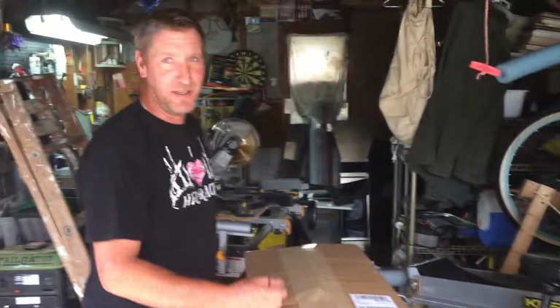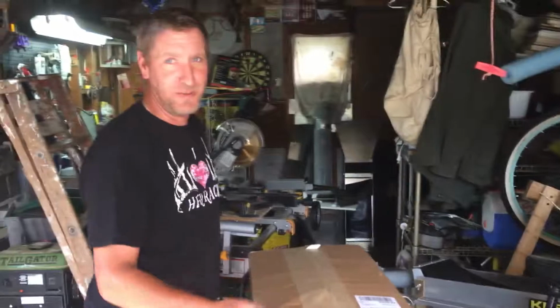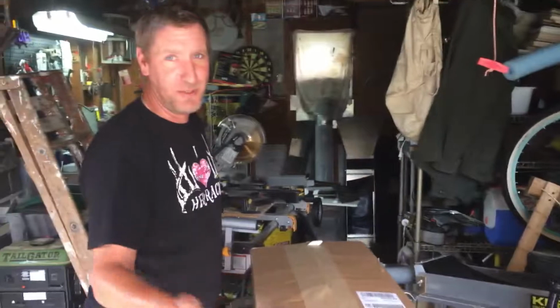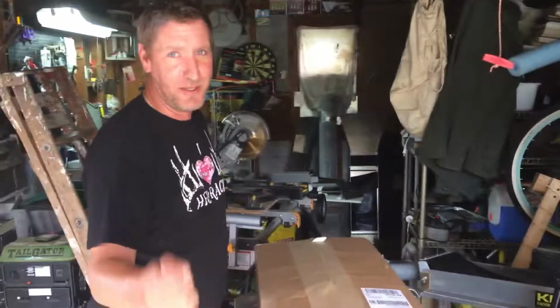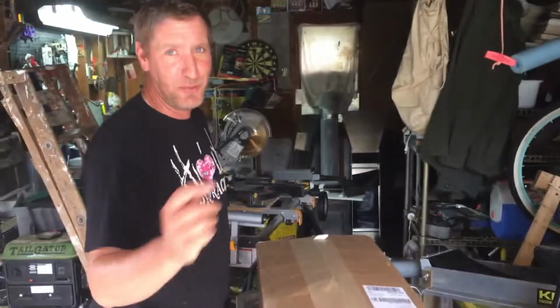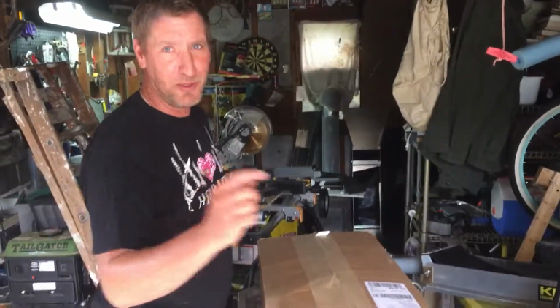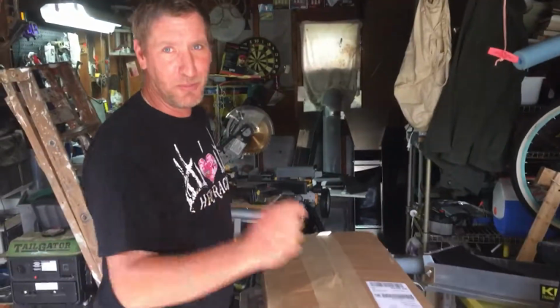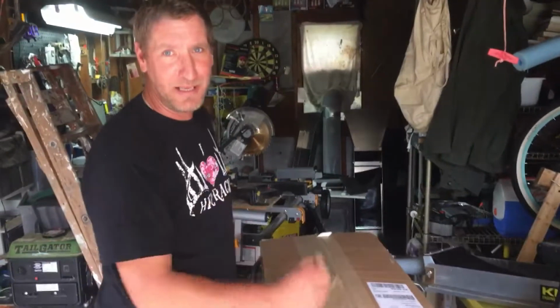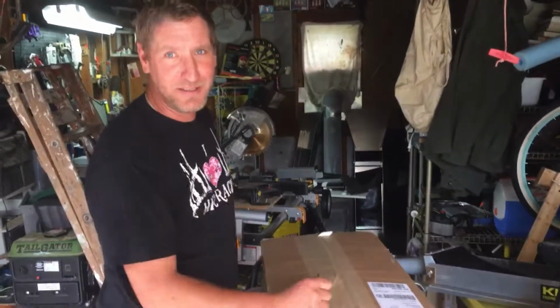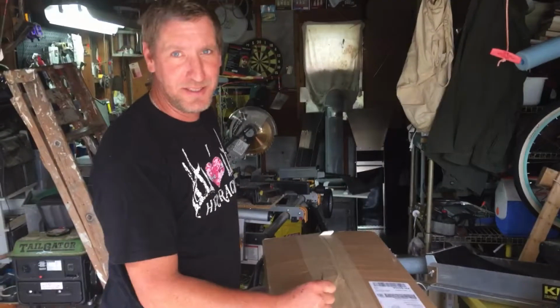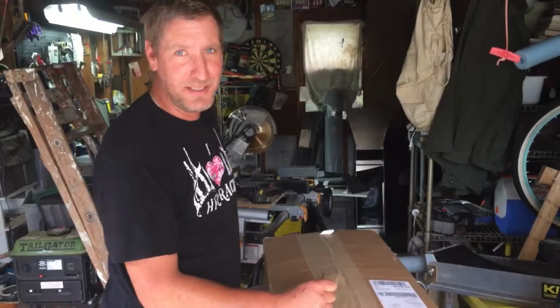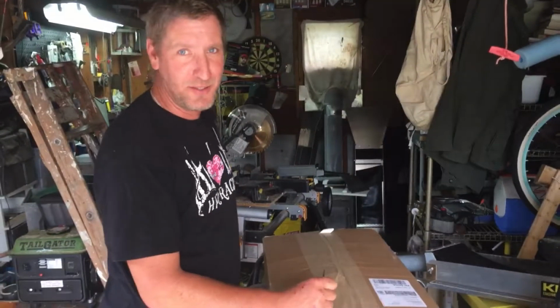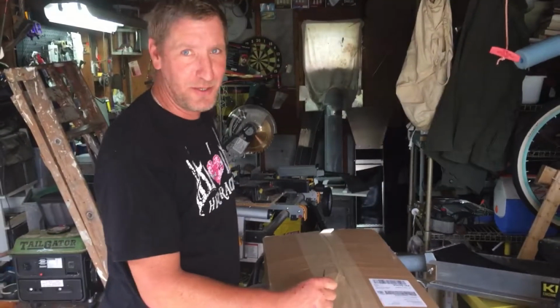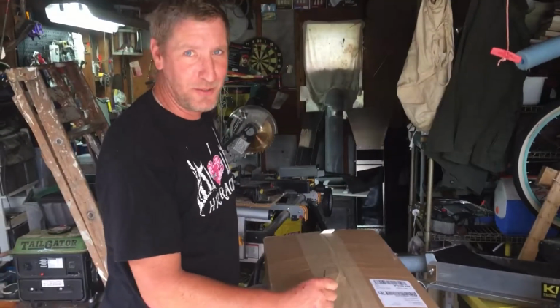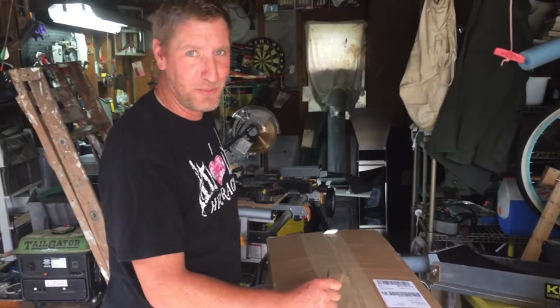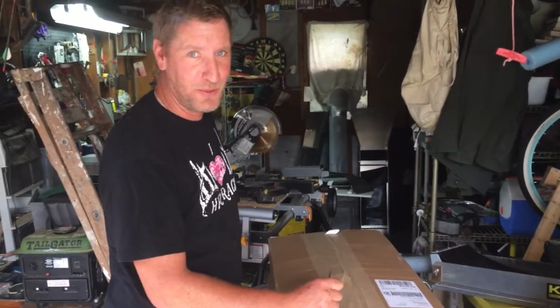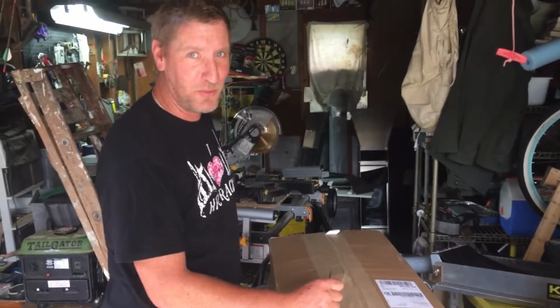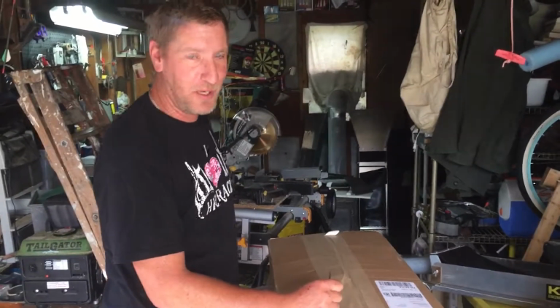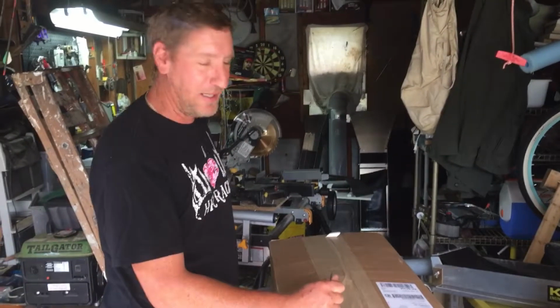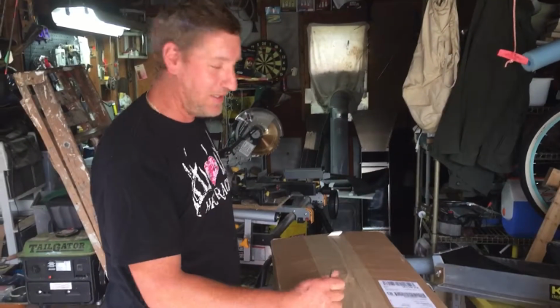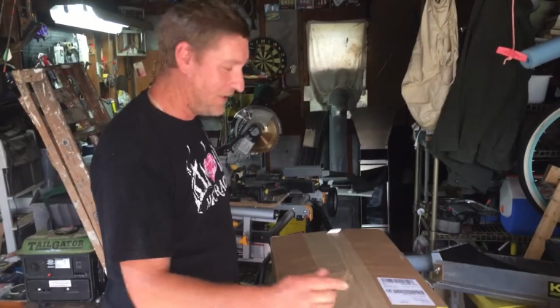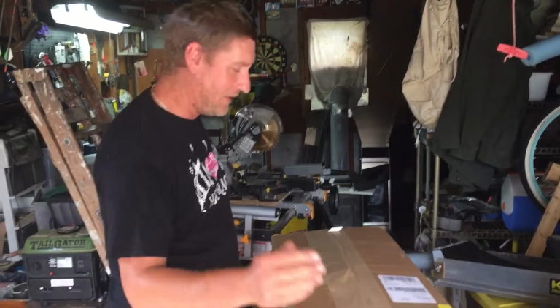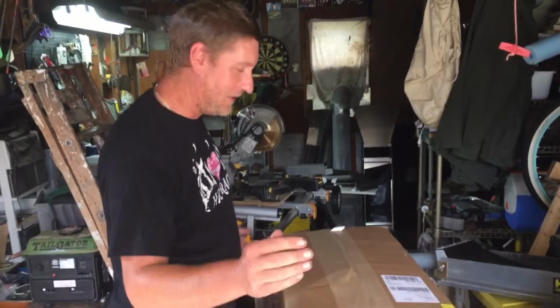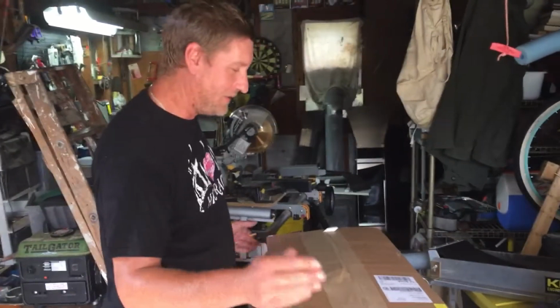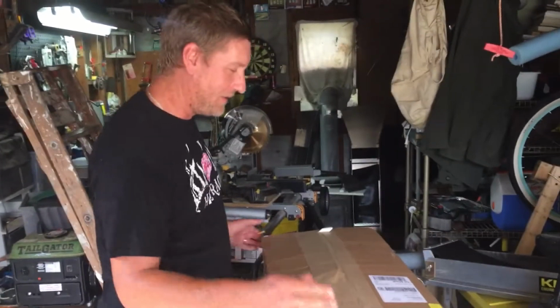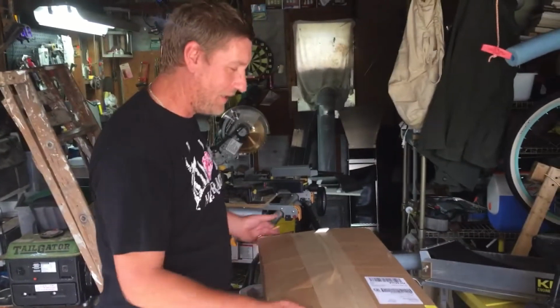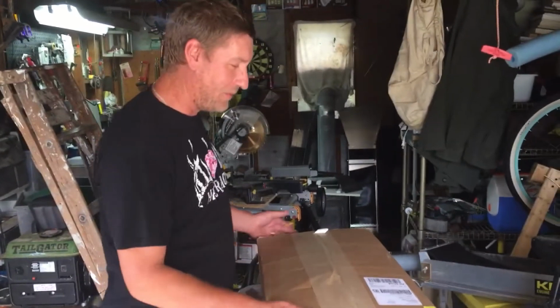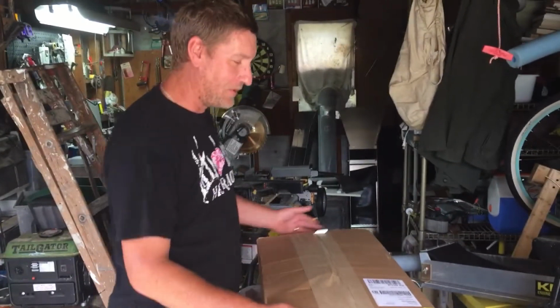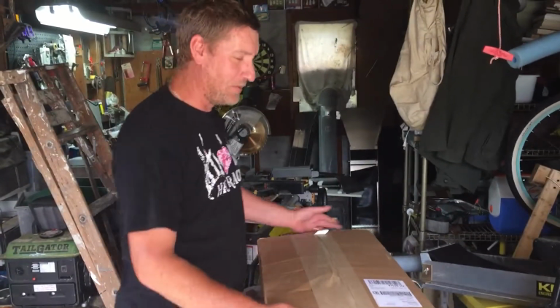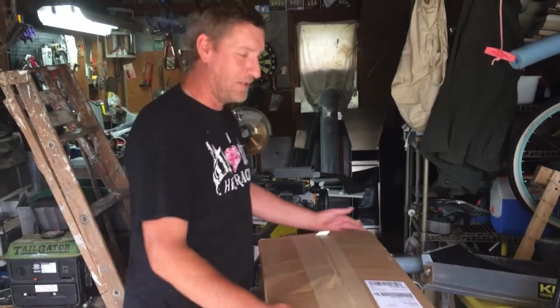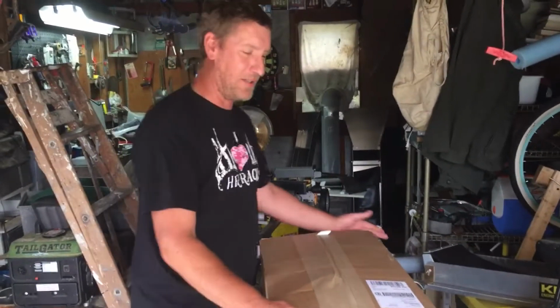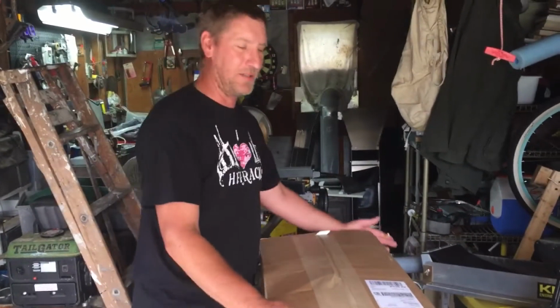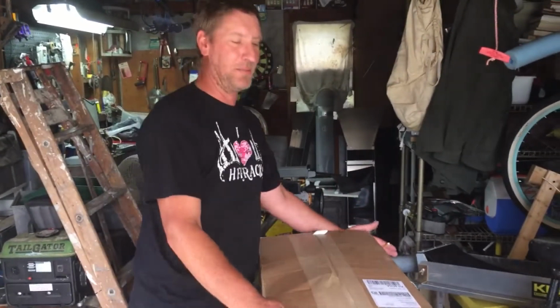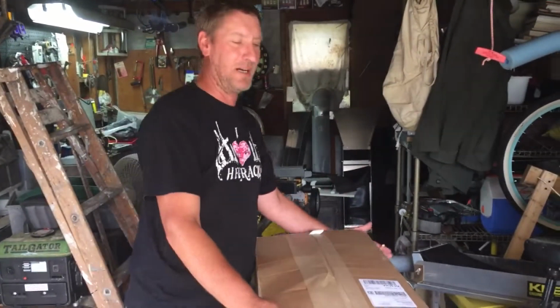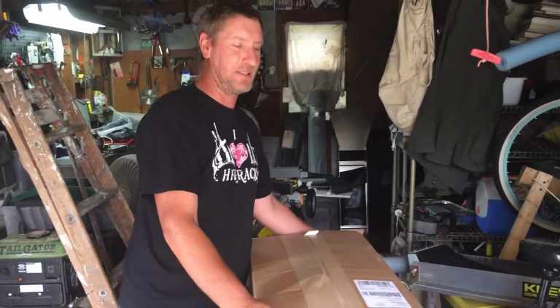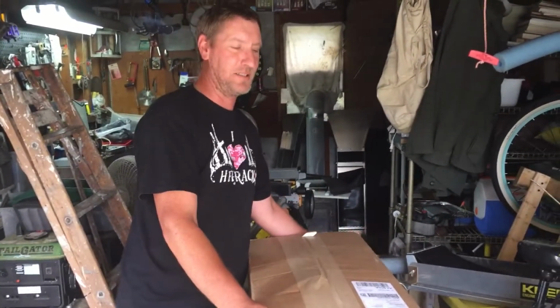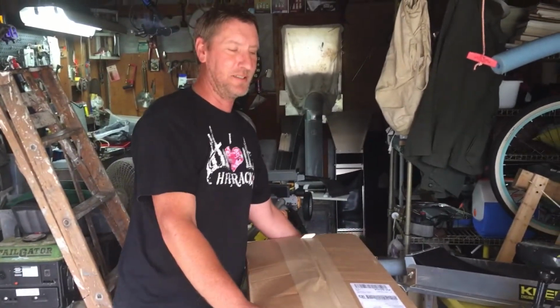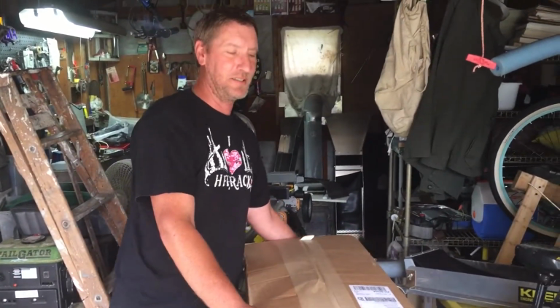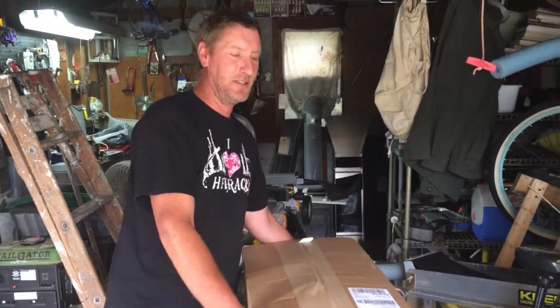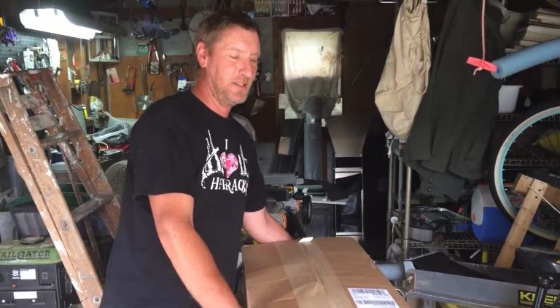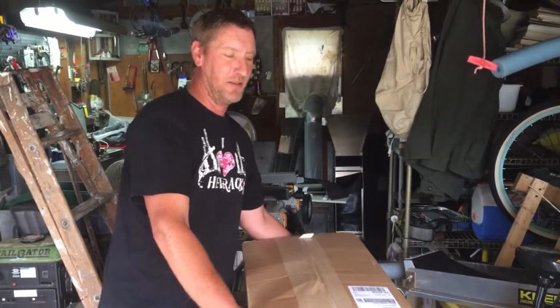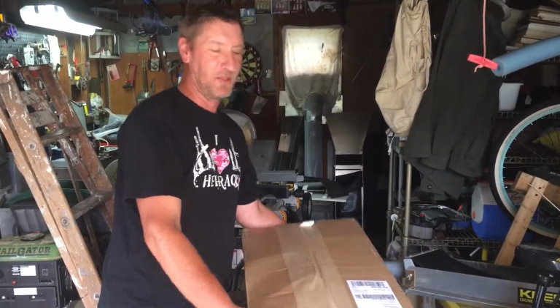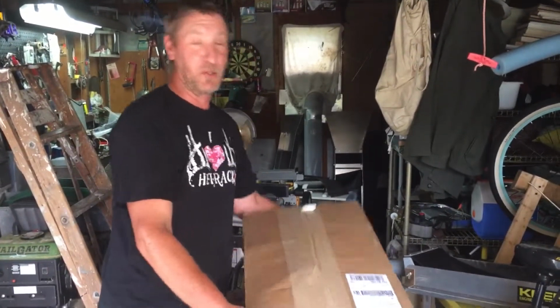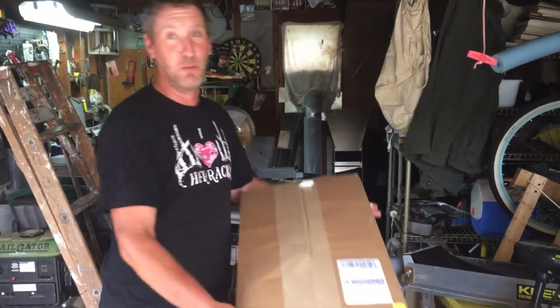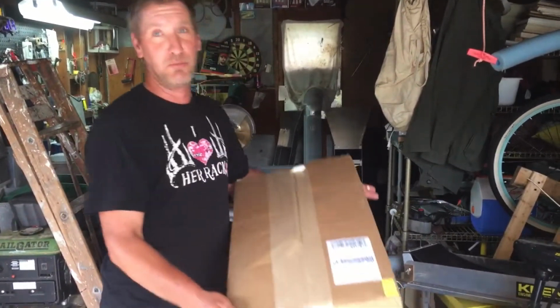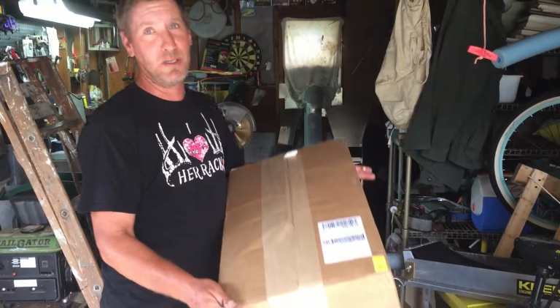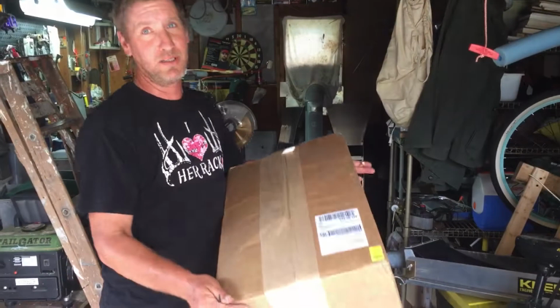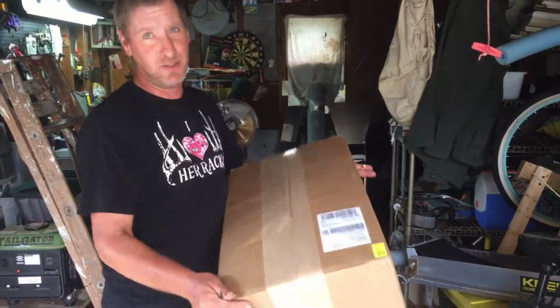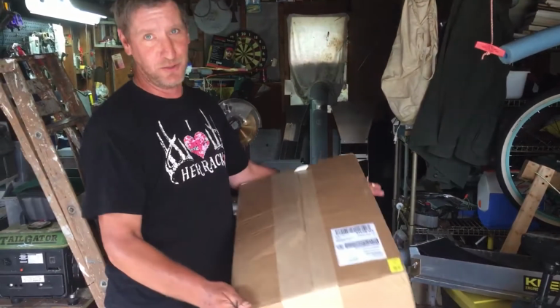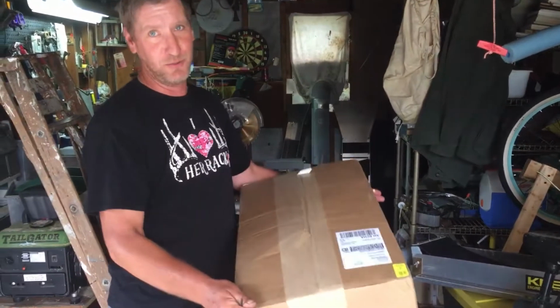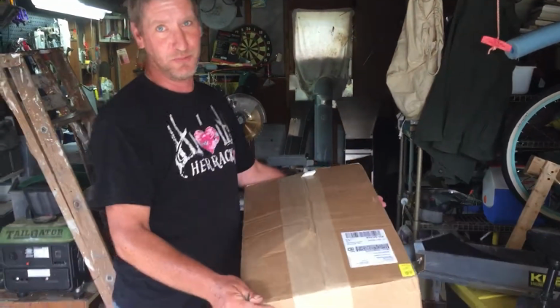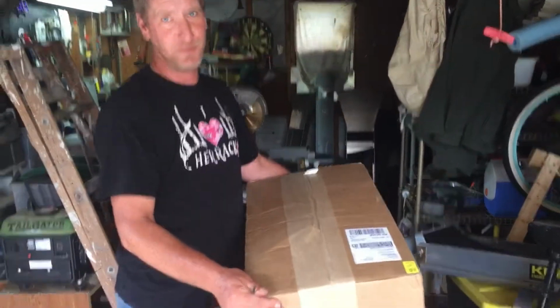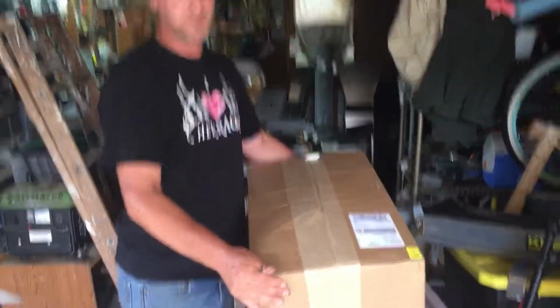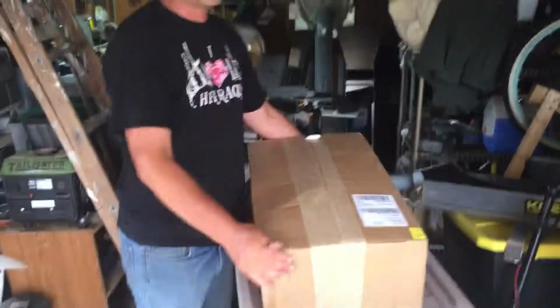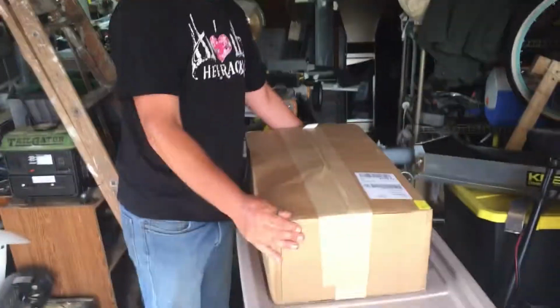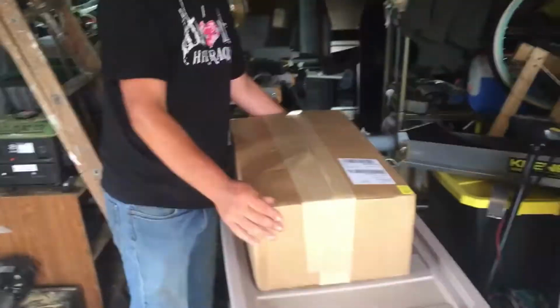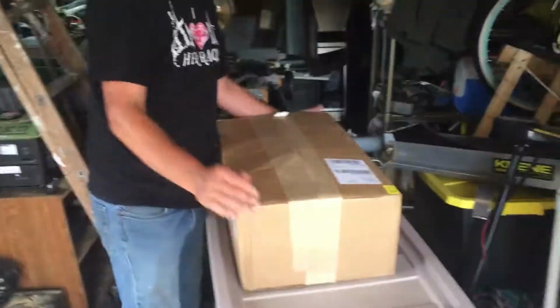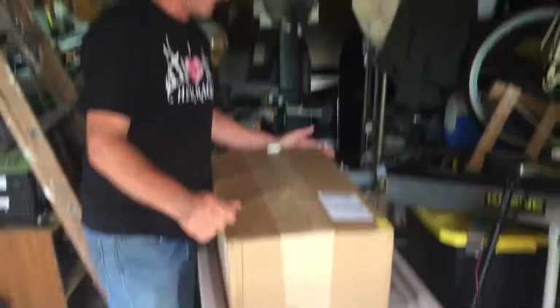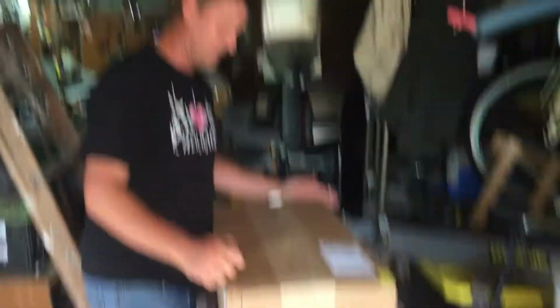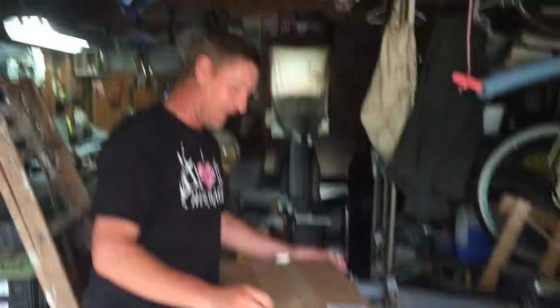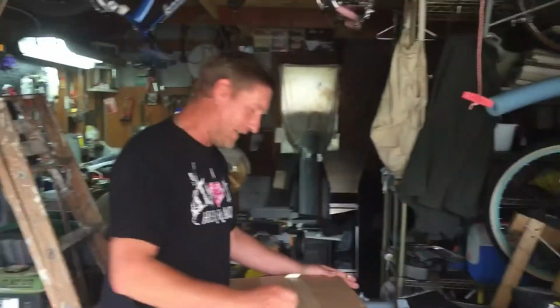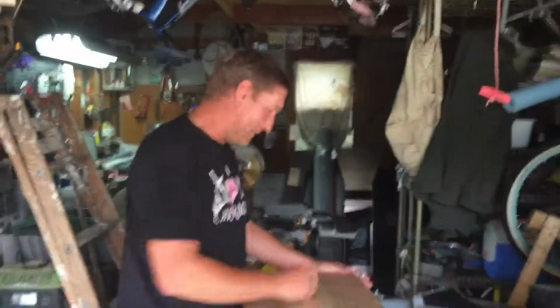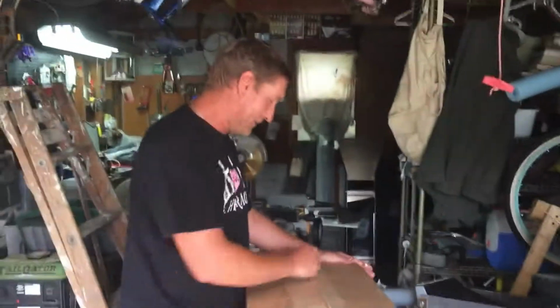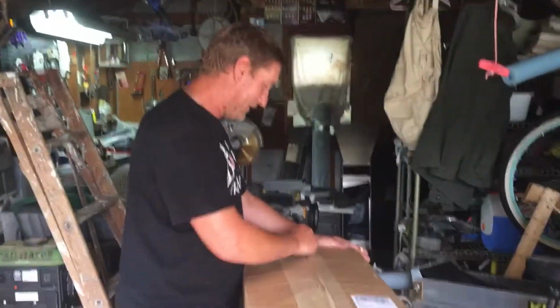Hey everybody, welcome back to Nate Dogg Worldwide, and today we're doing the unboxing of the Gold Bug 2. So let's see what happens.